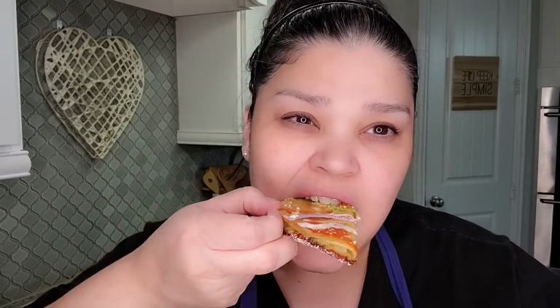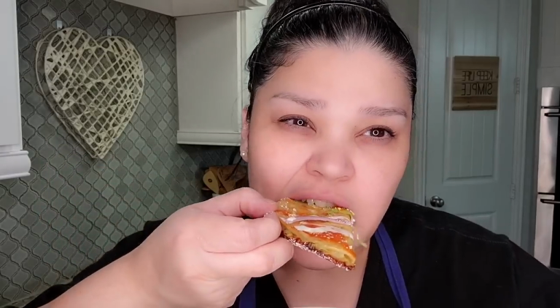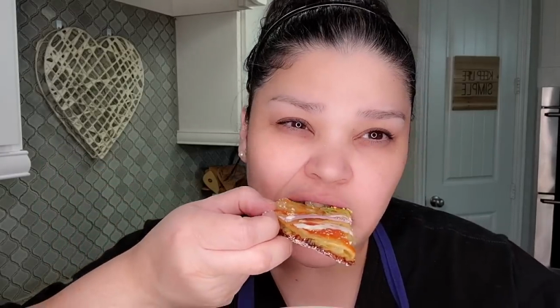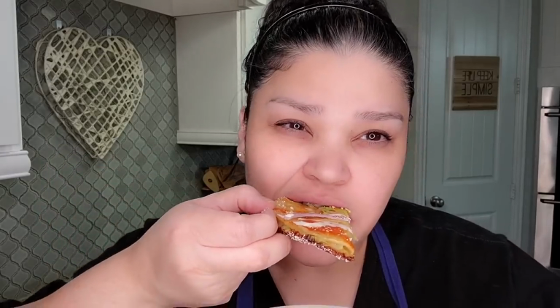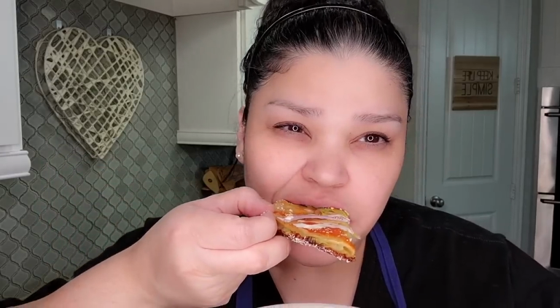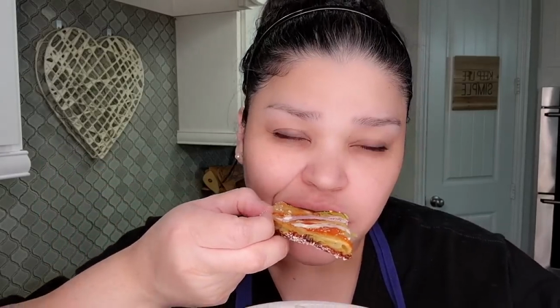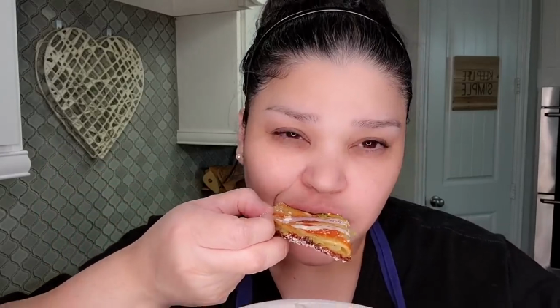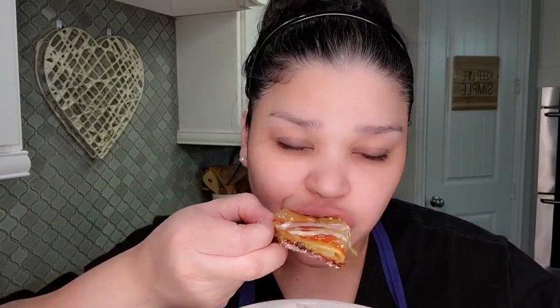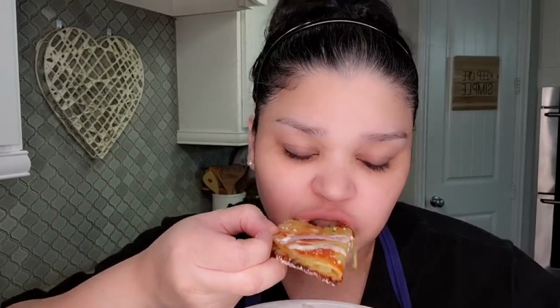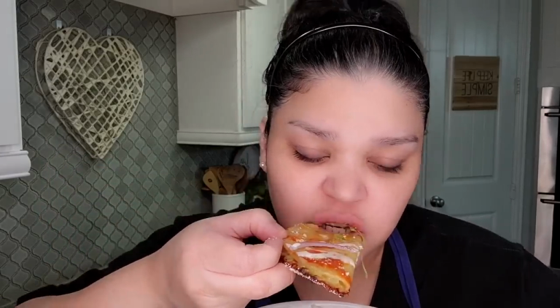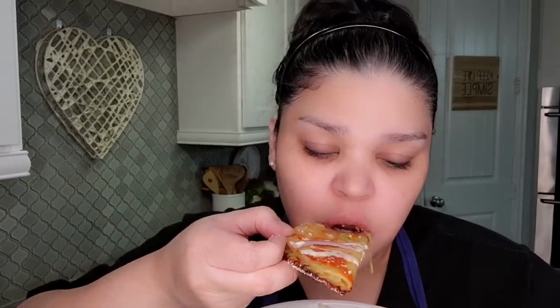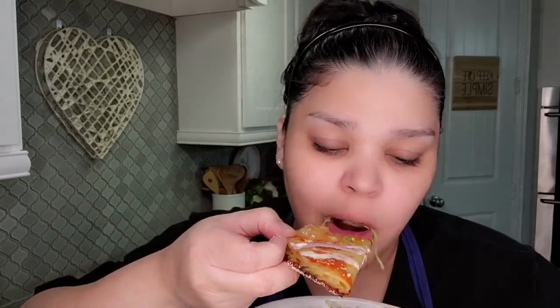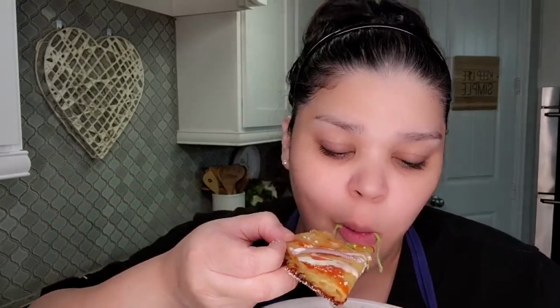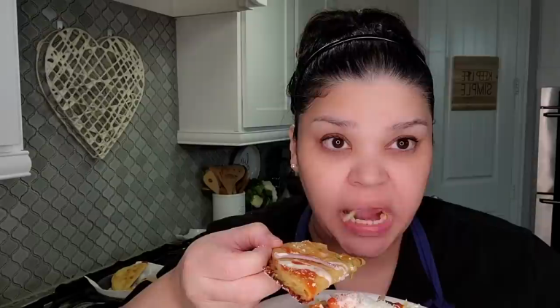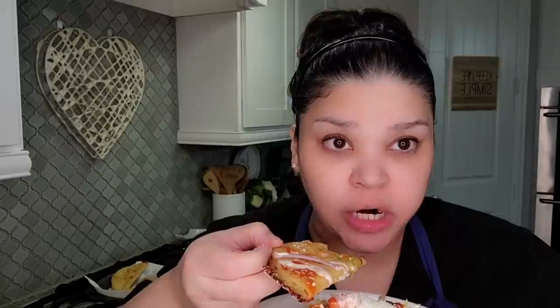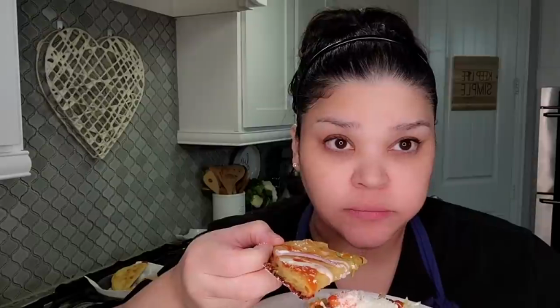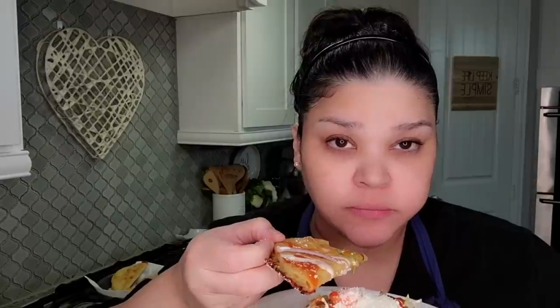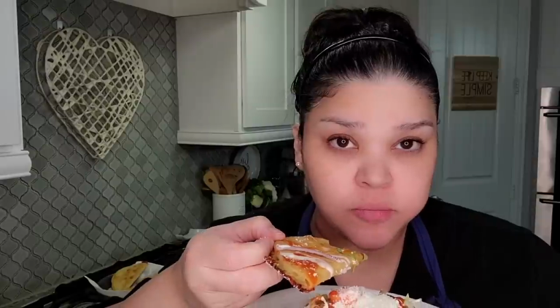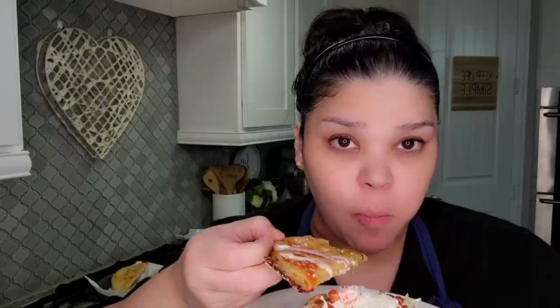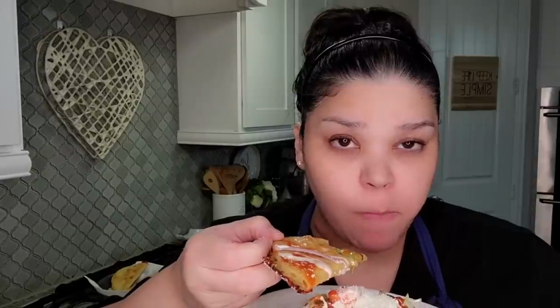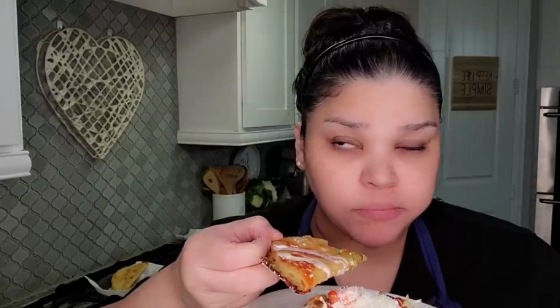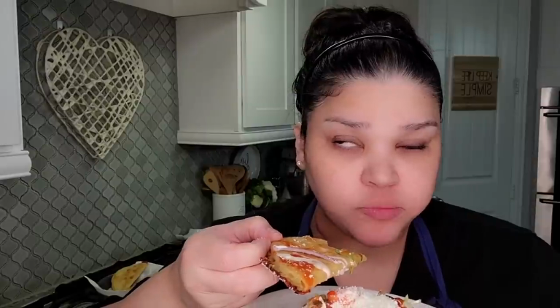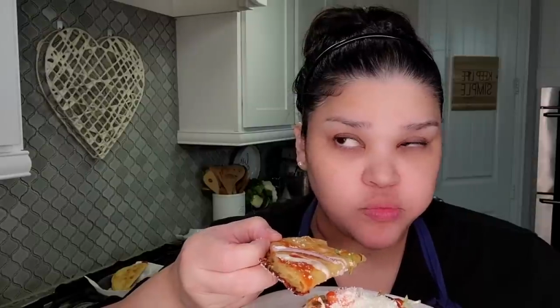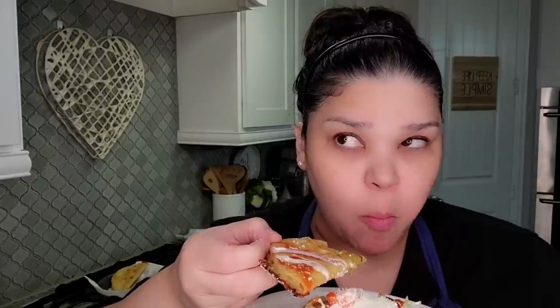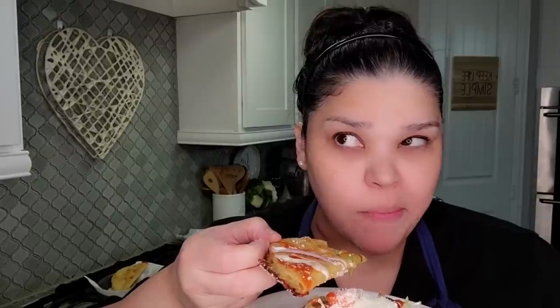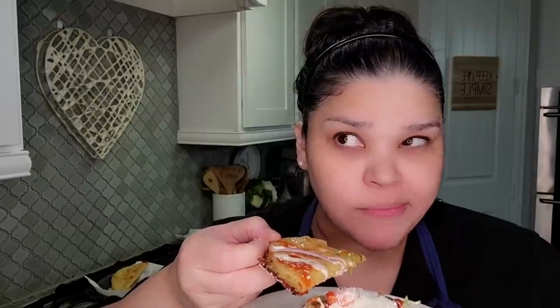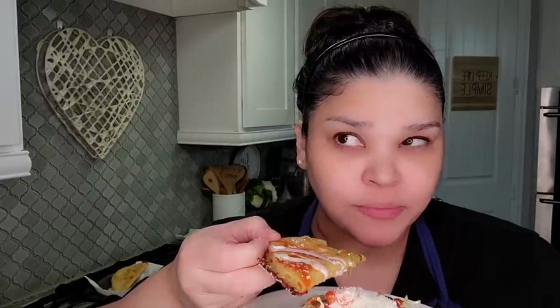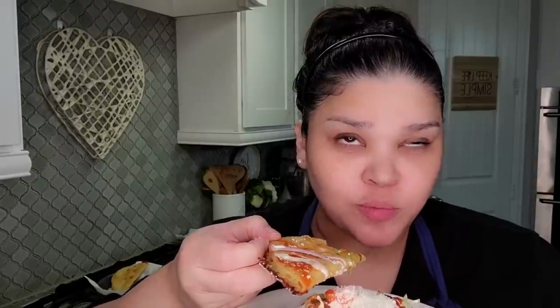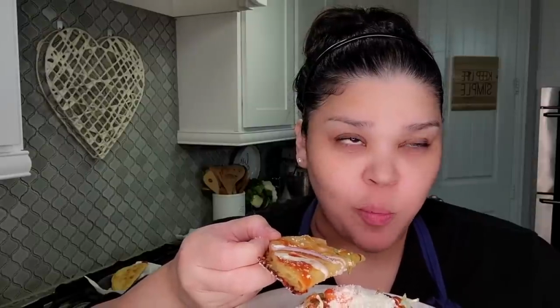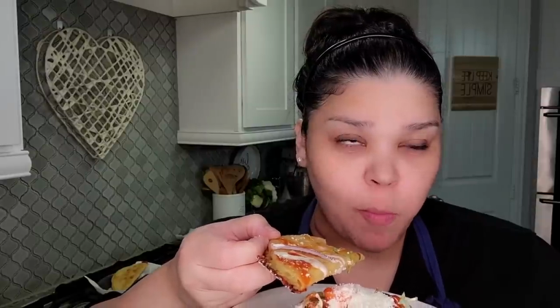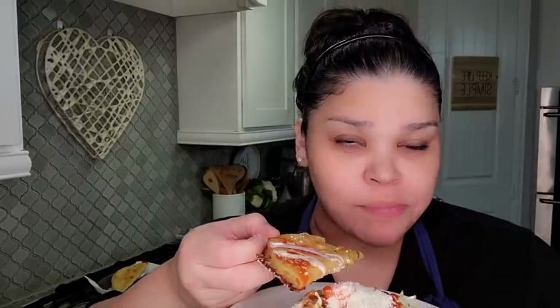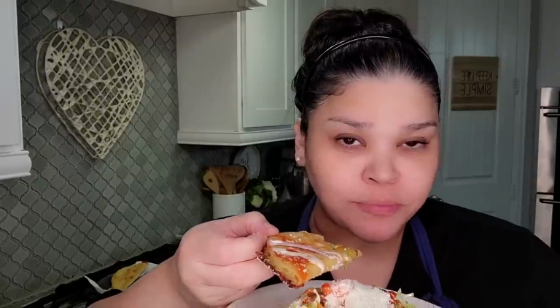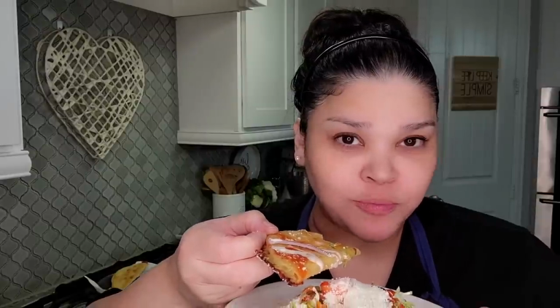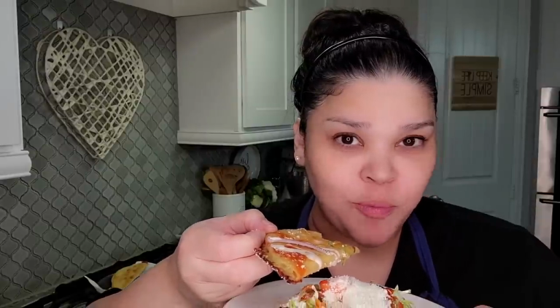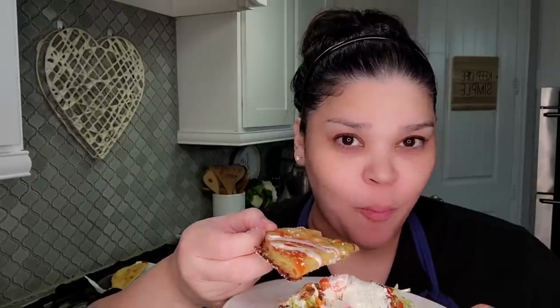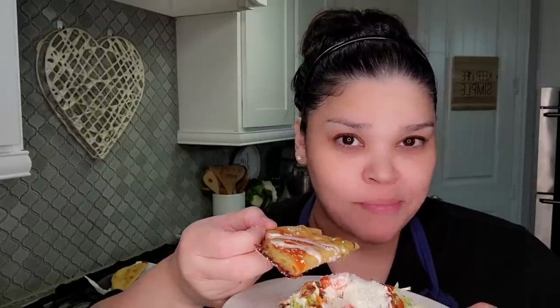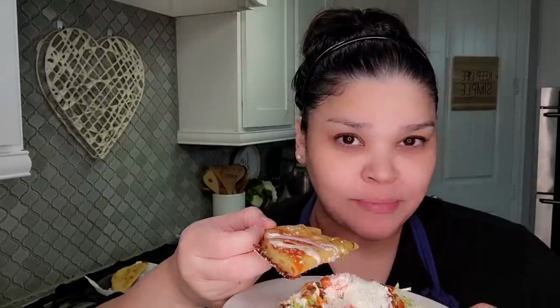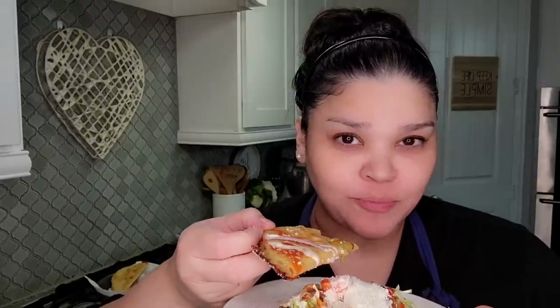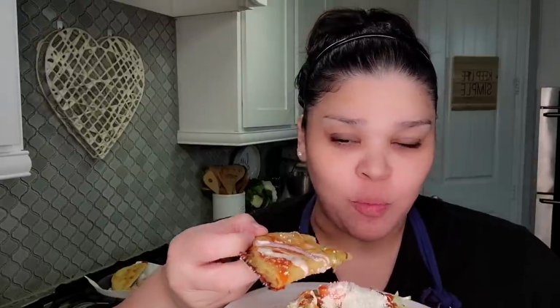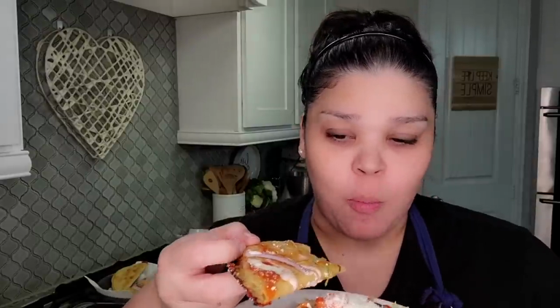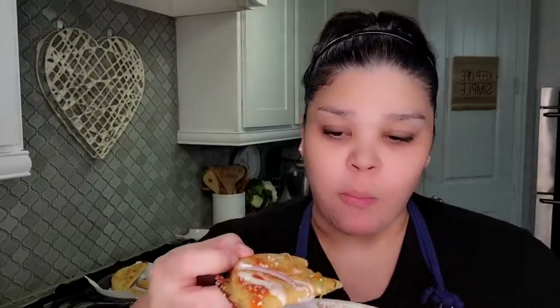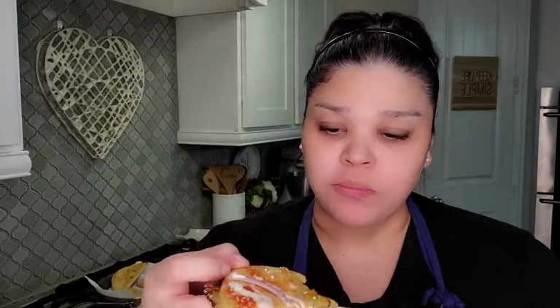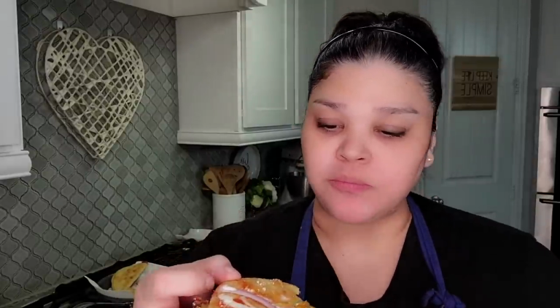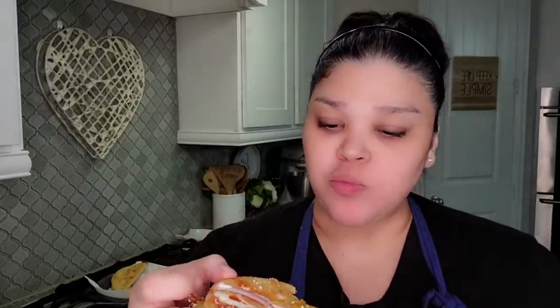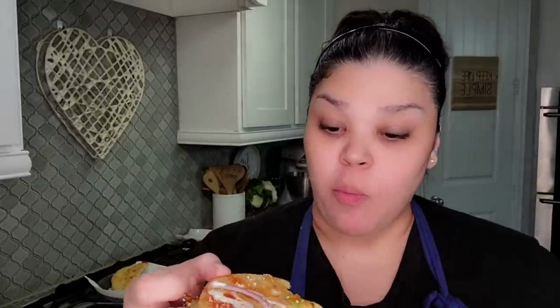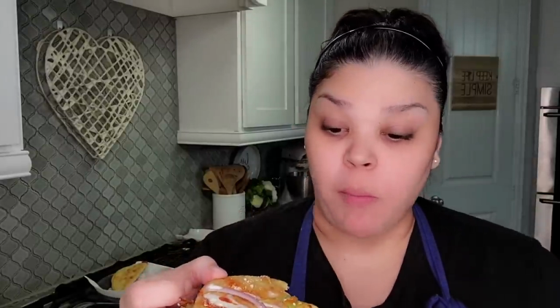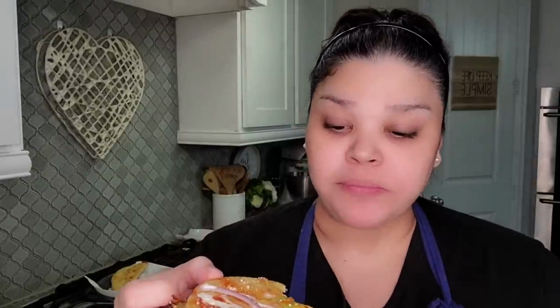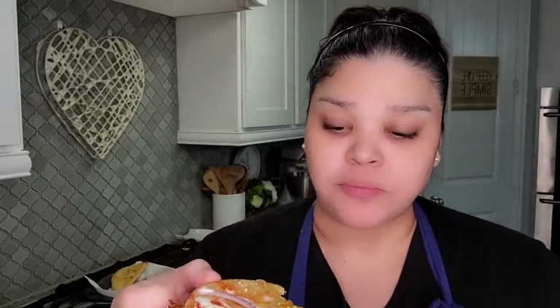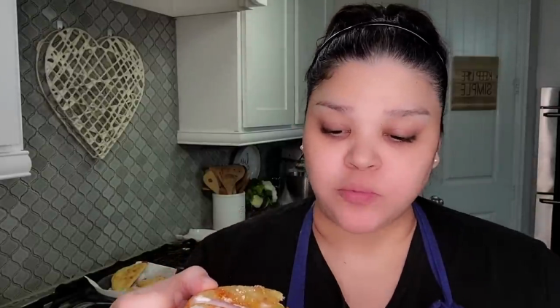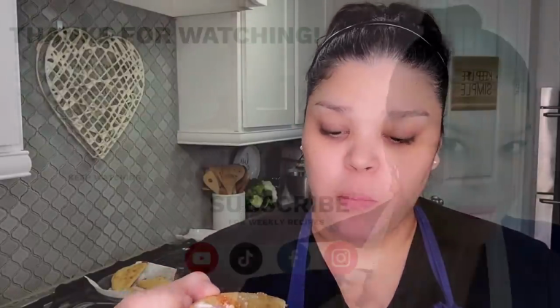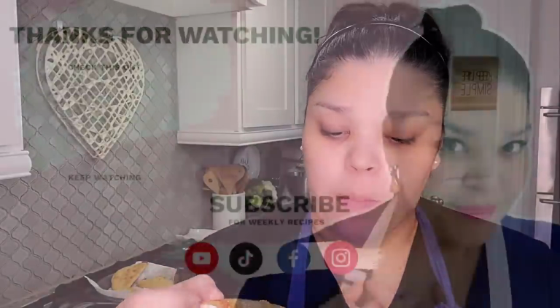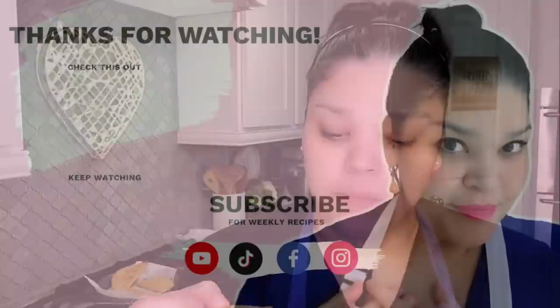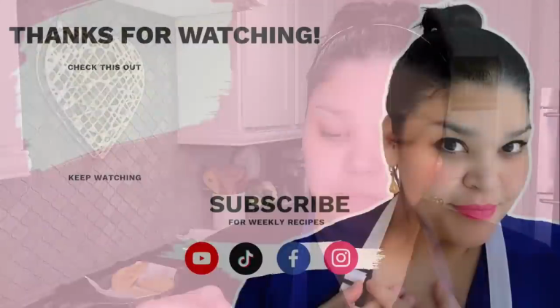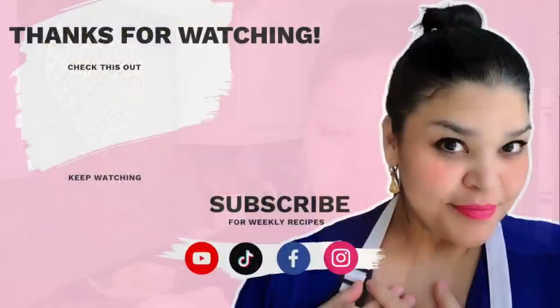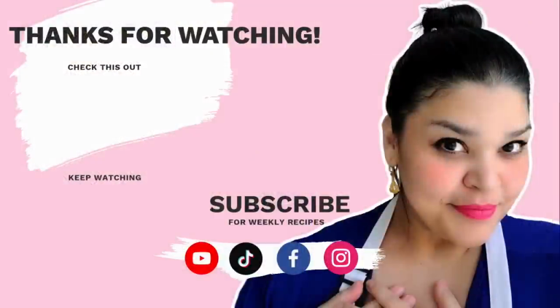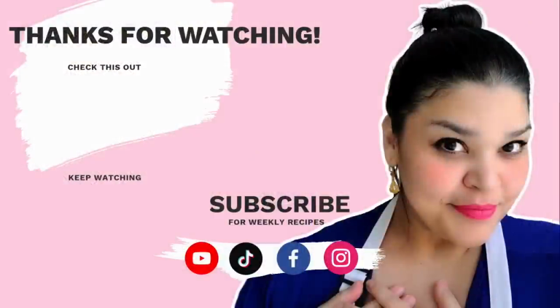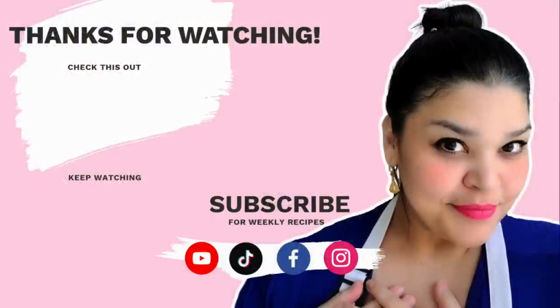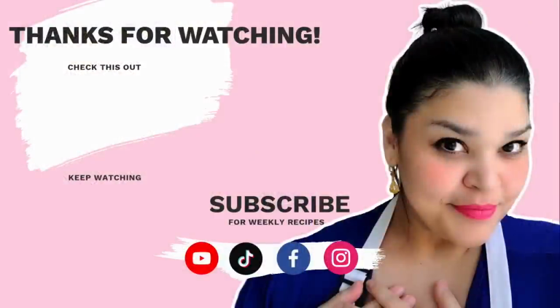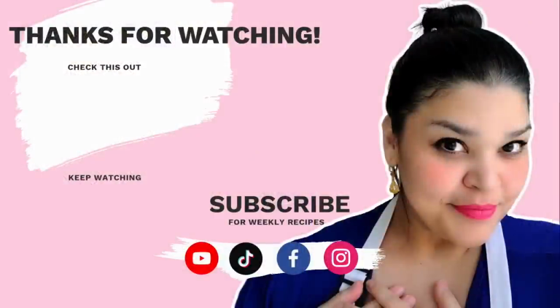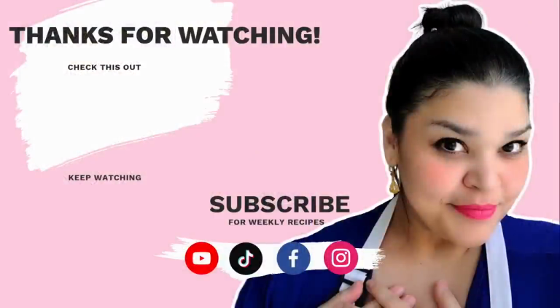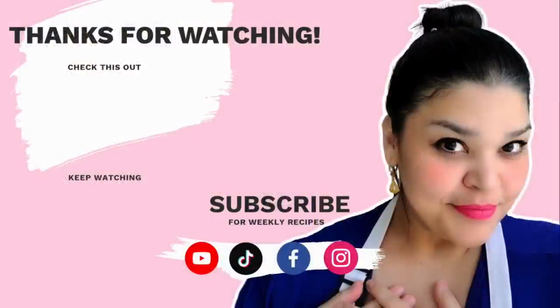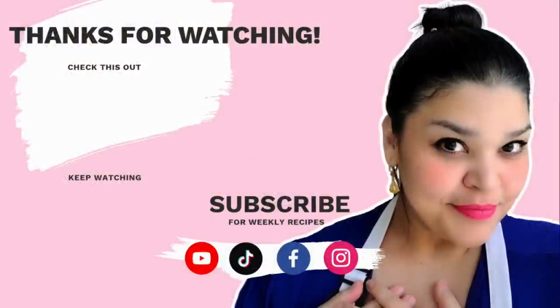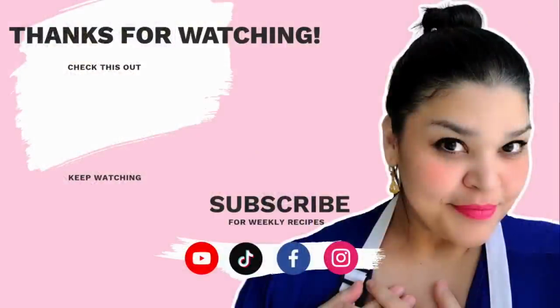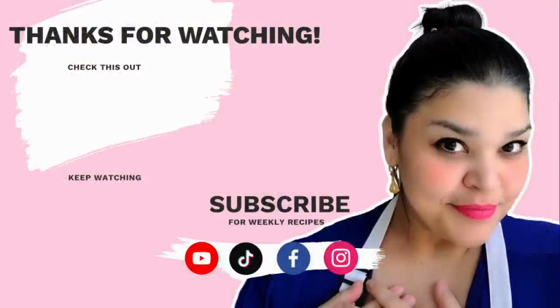I hope you give this recipe a try. I hope you like it — thanks for watching! See you next time!